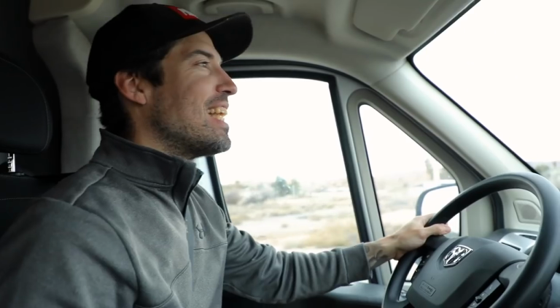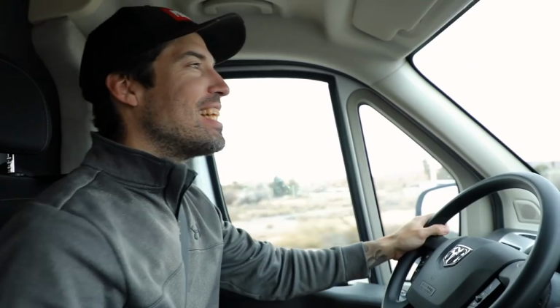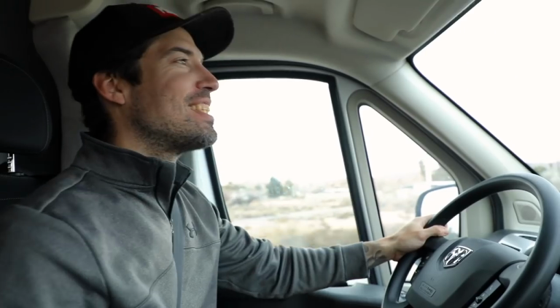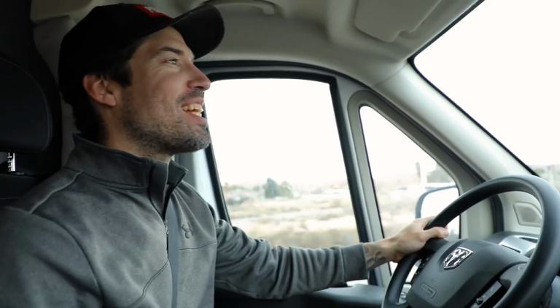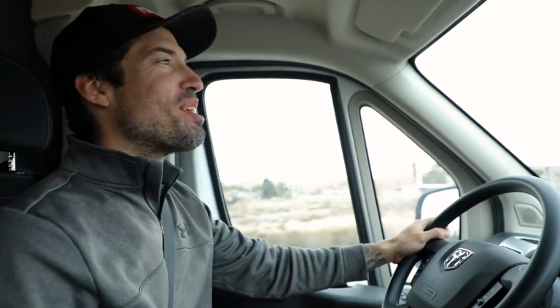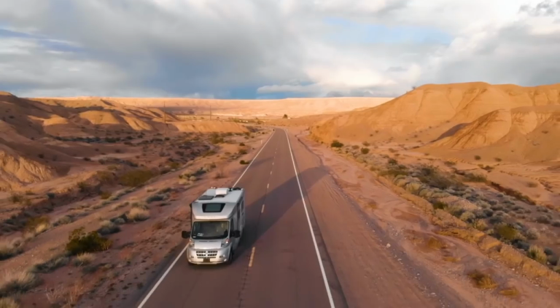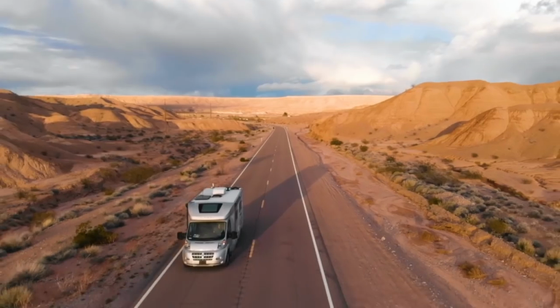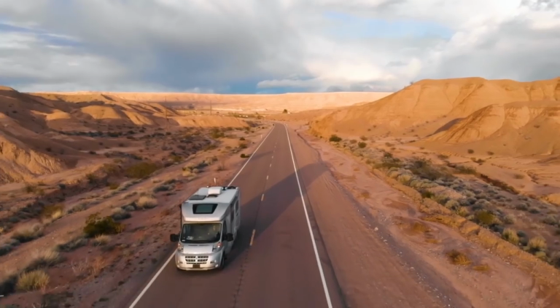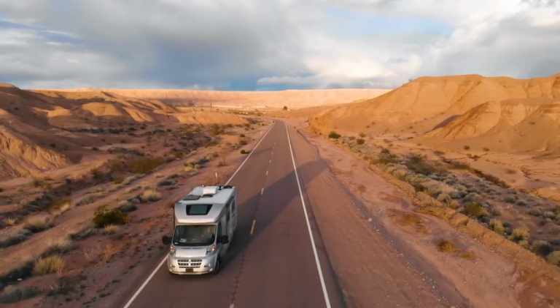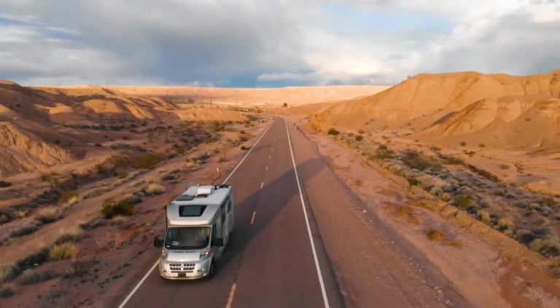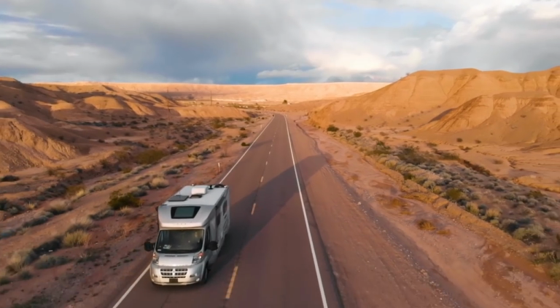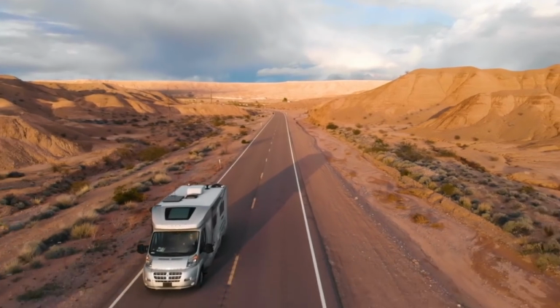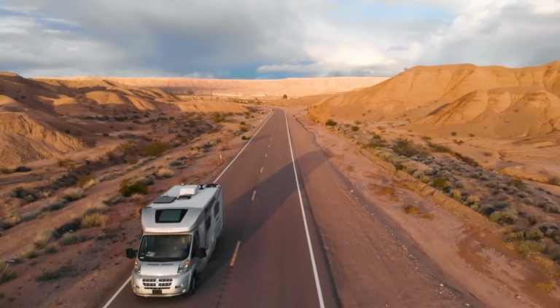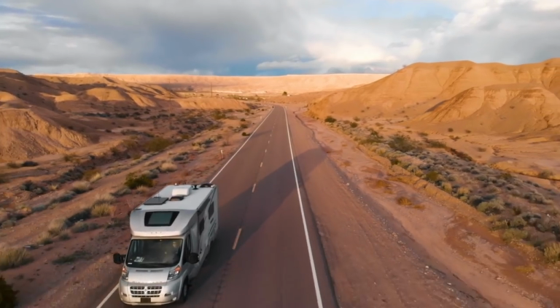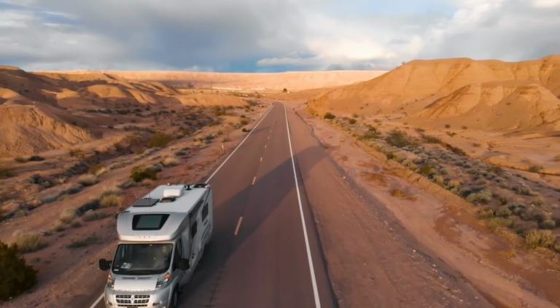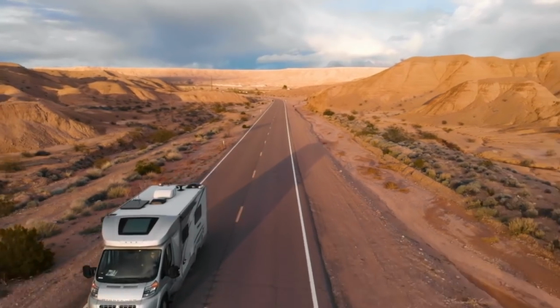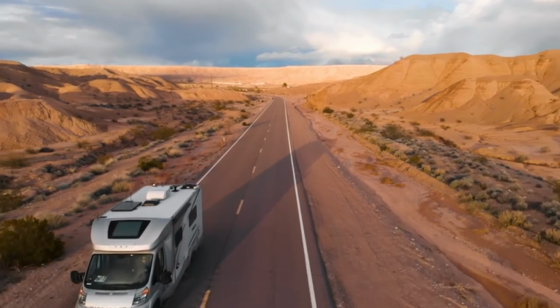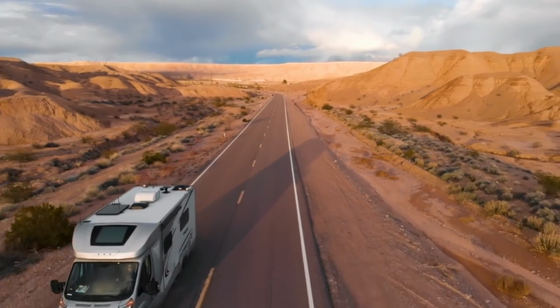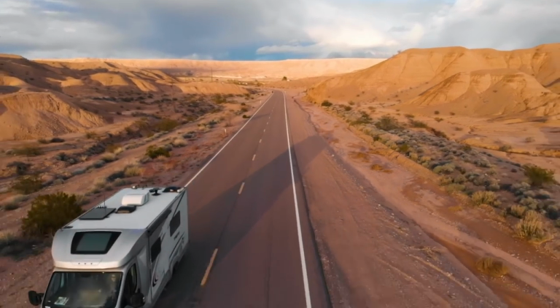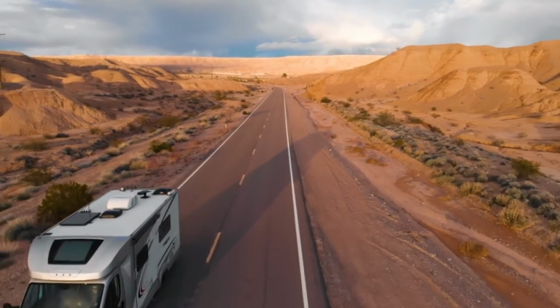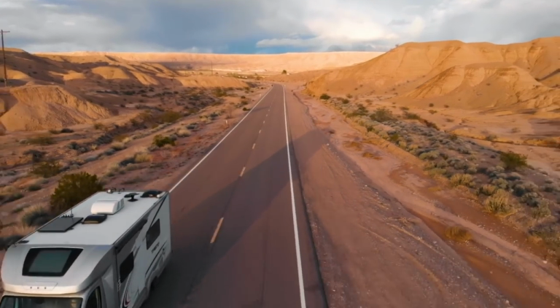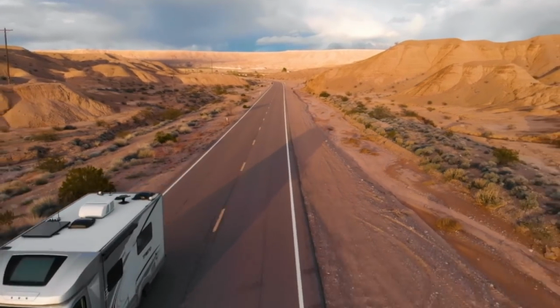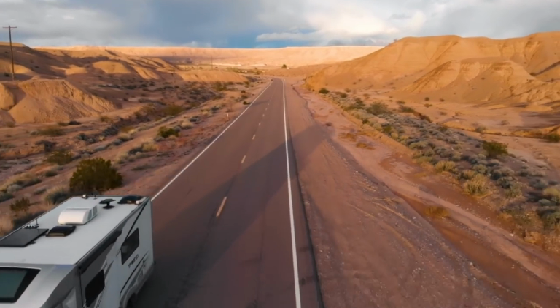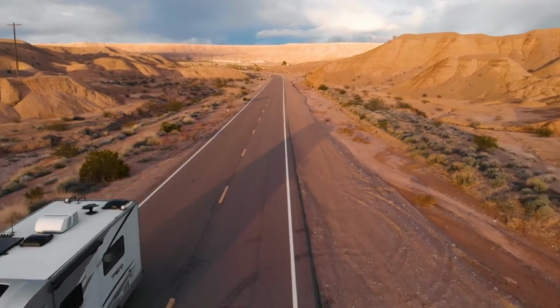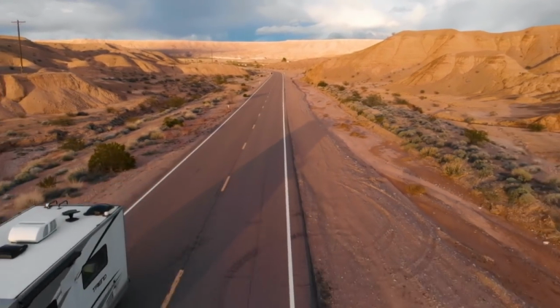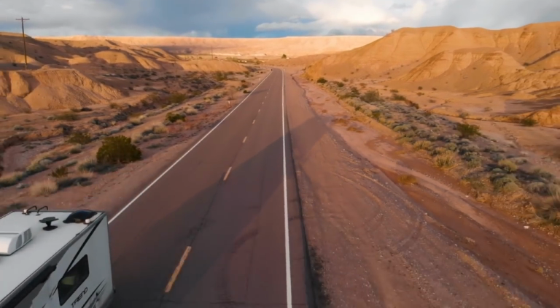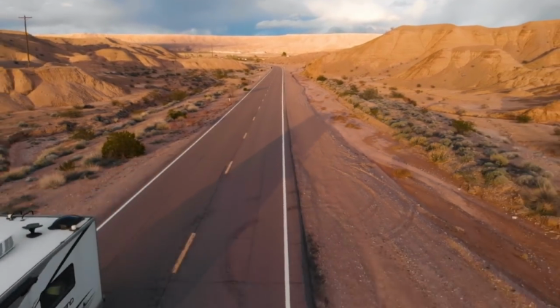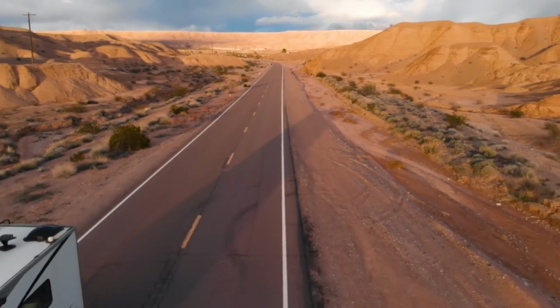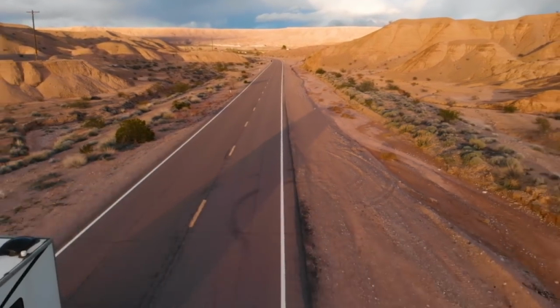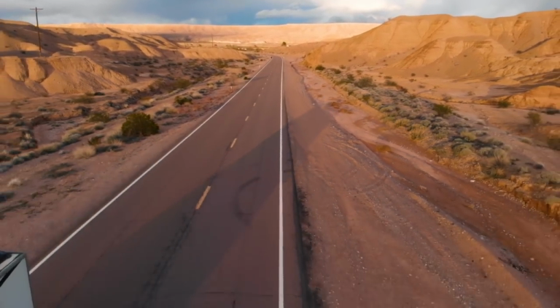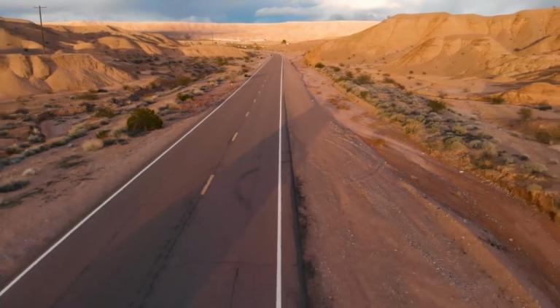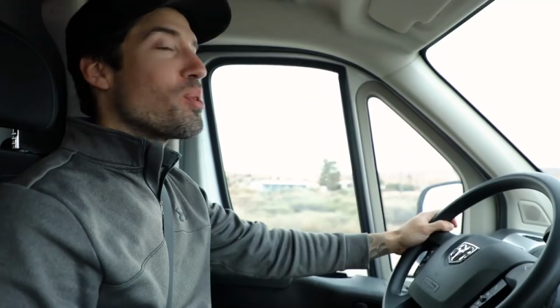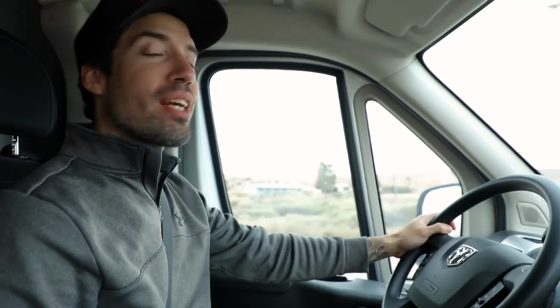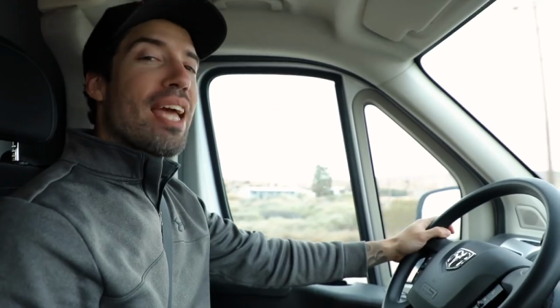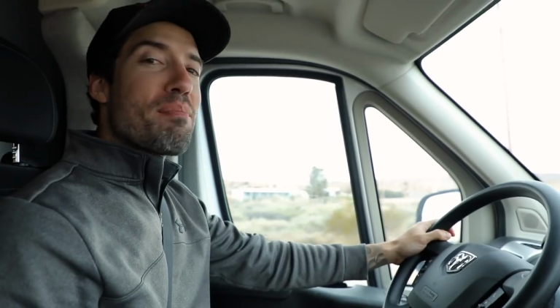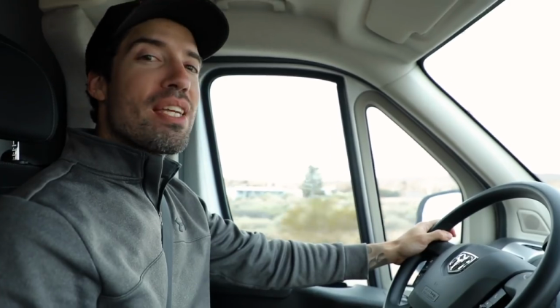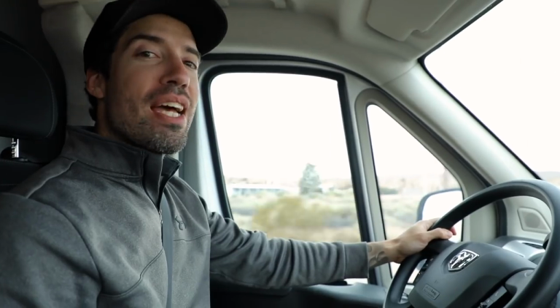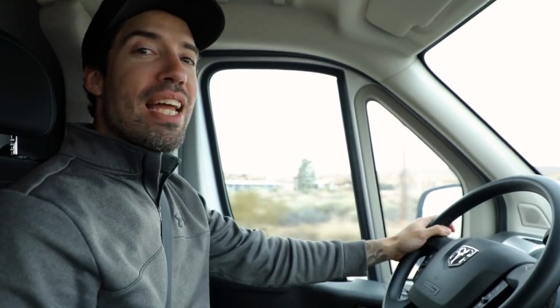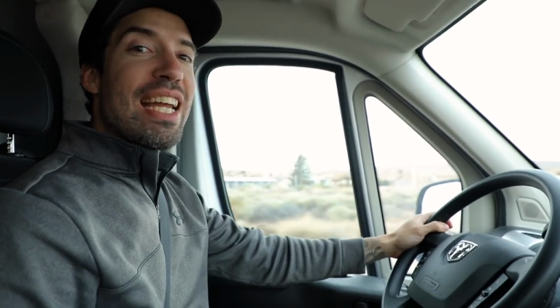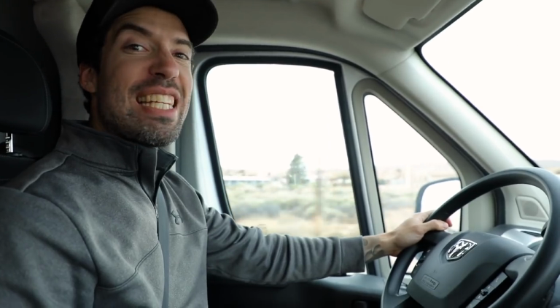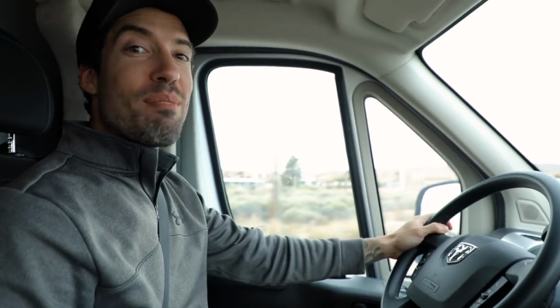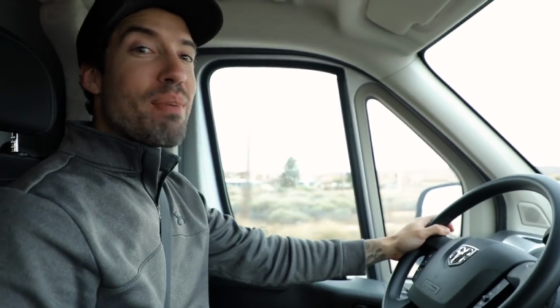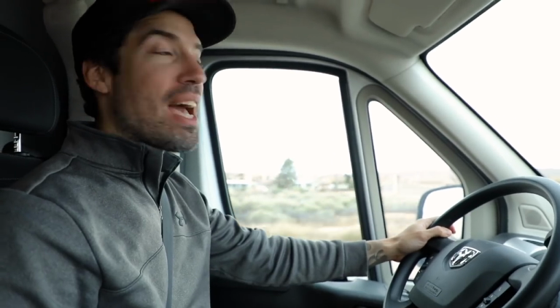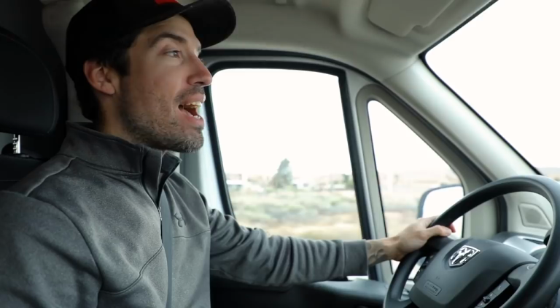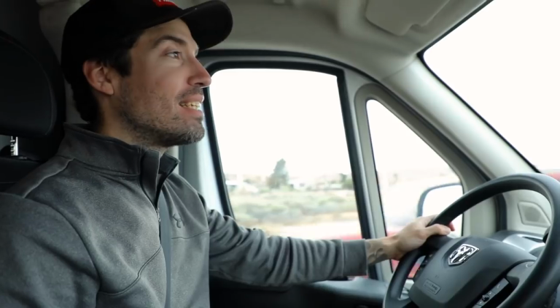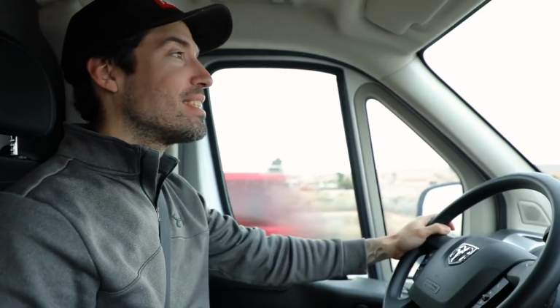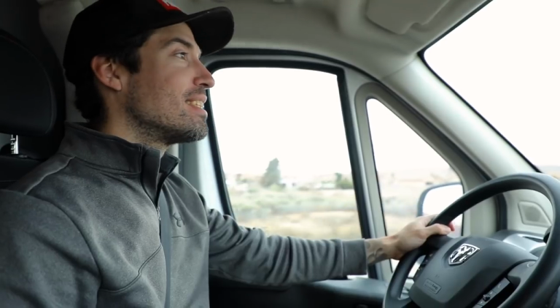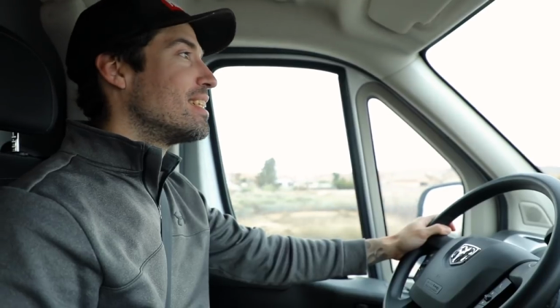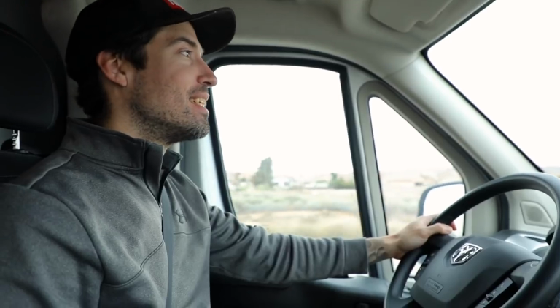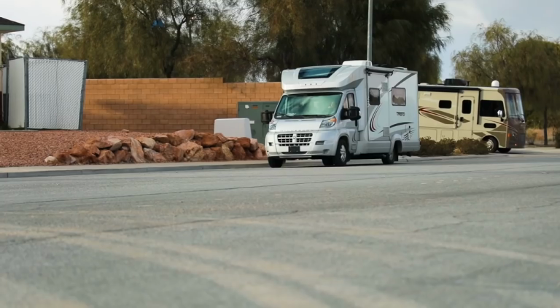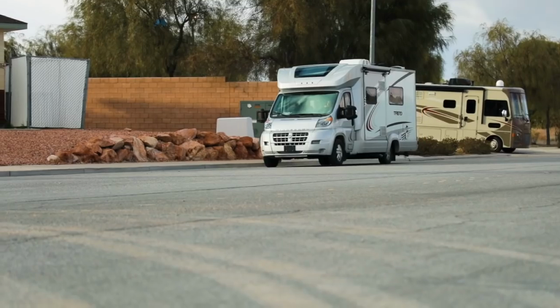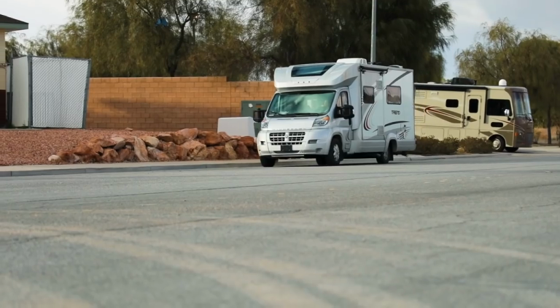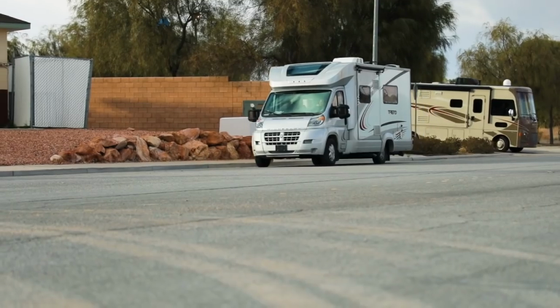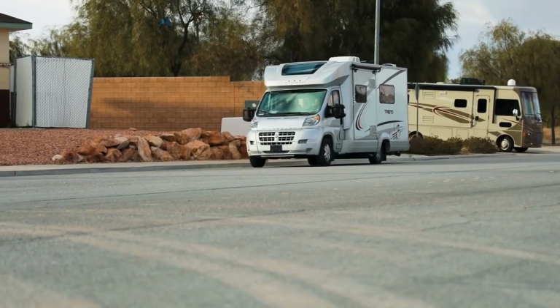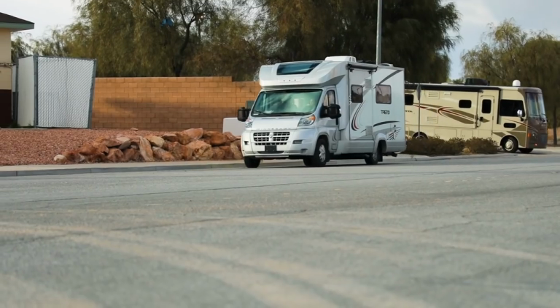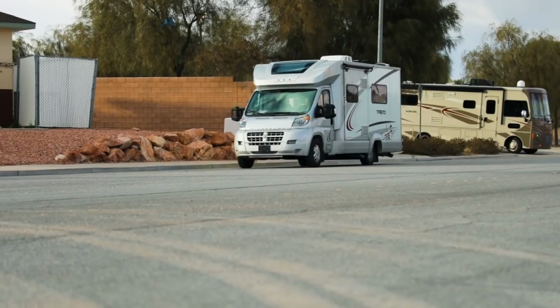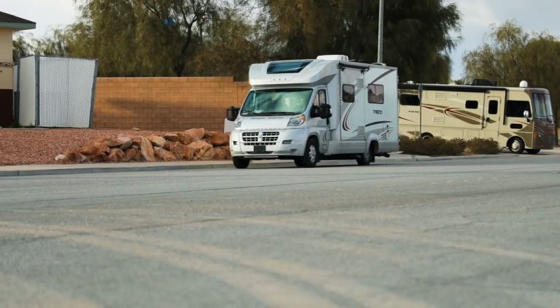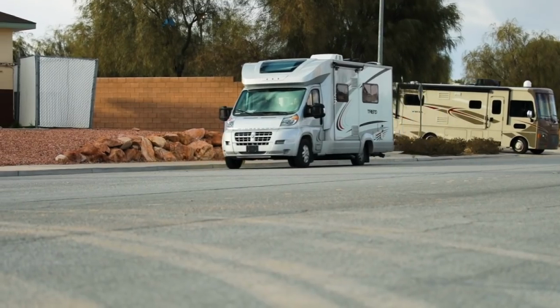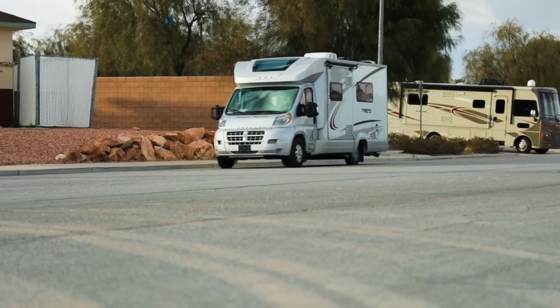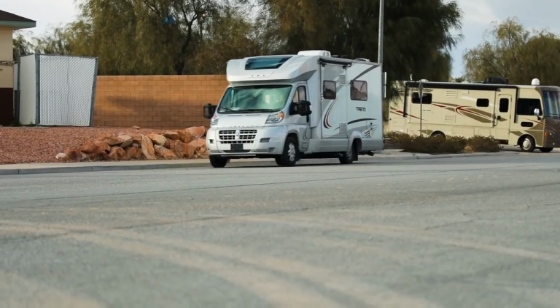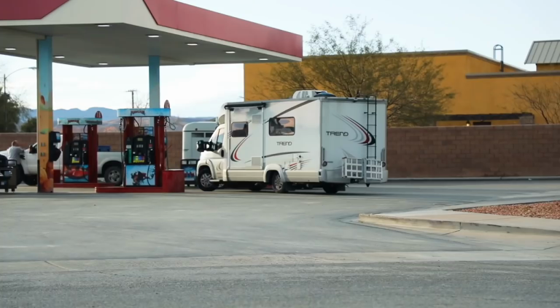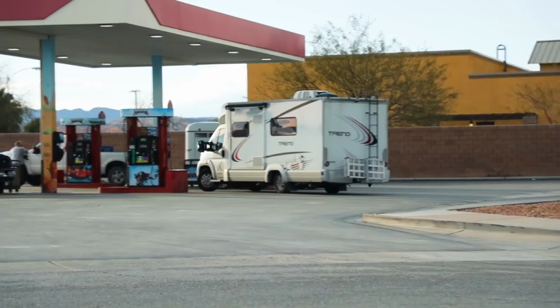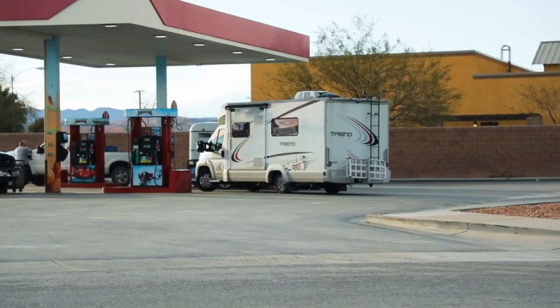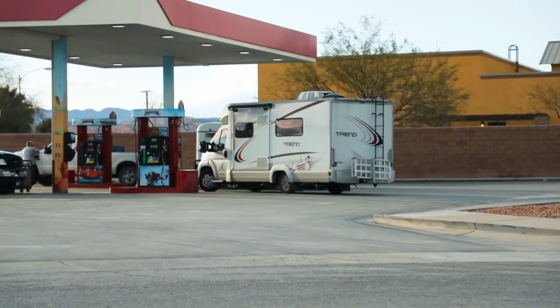Nice stunt you pulled back there, Kenny. All right, listen, before we get to our campsite, I need some gas. Let's stop in and fuel up.